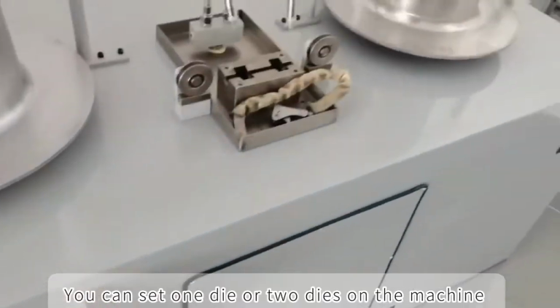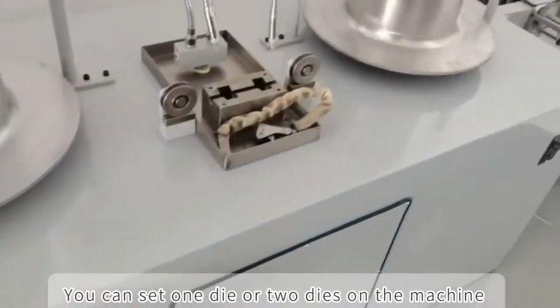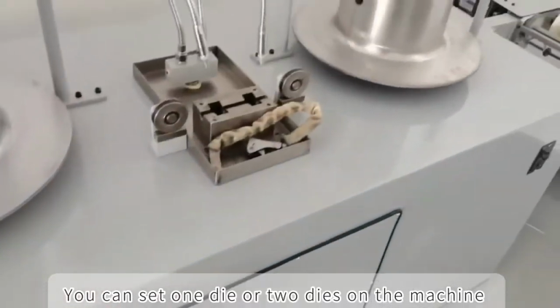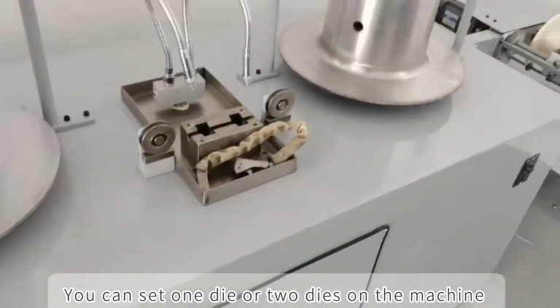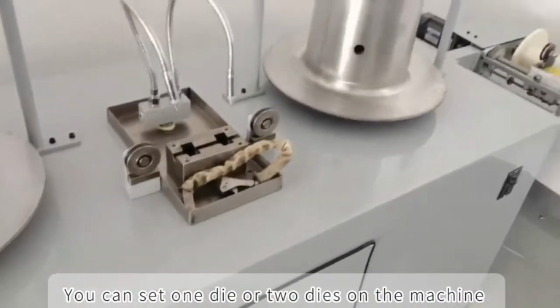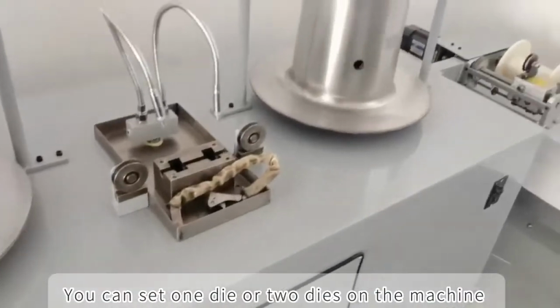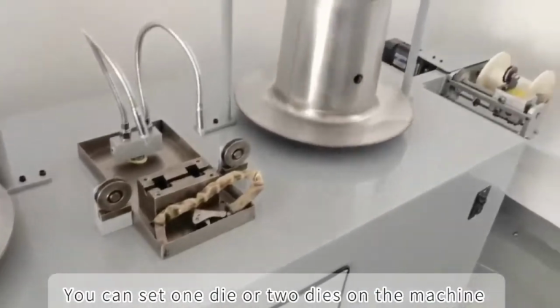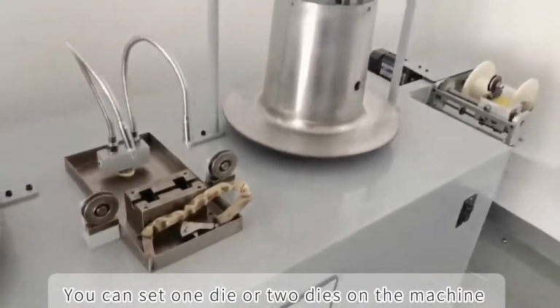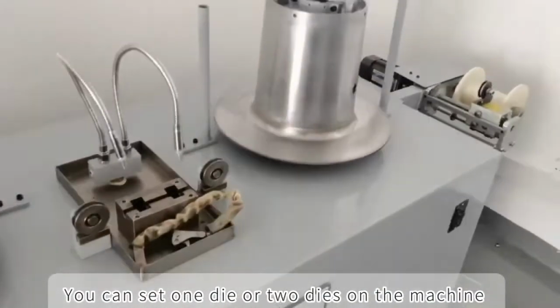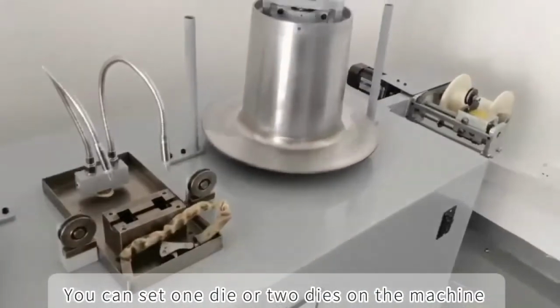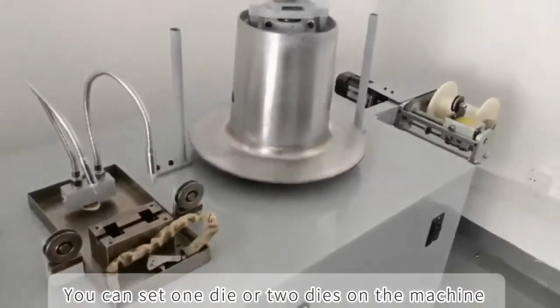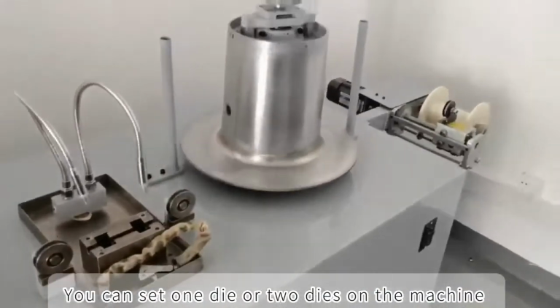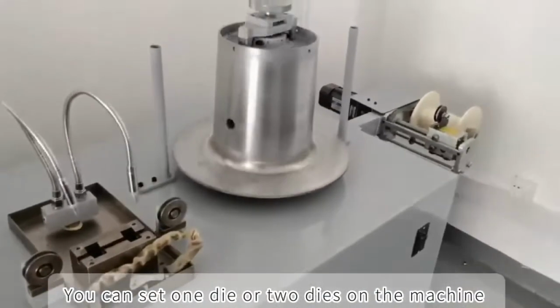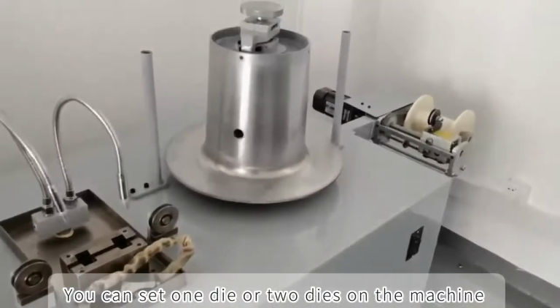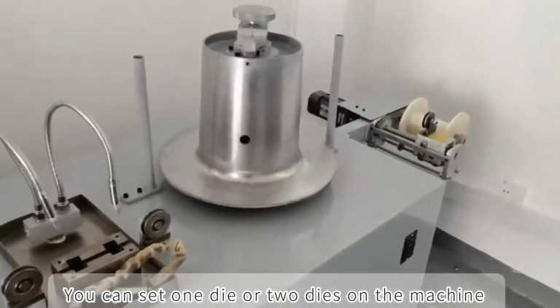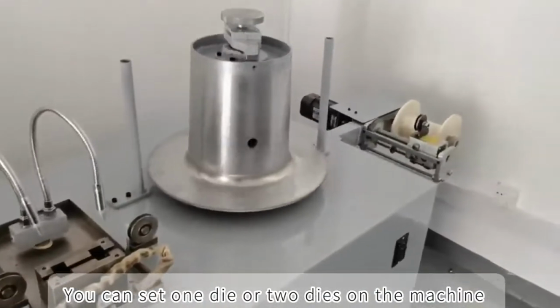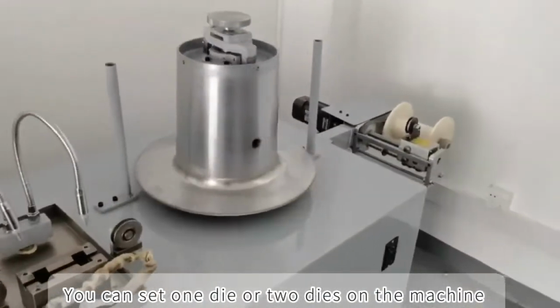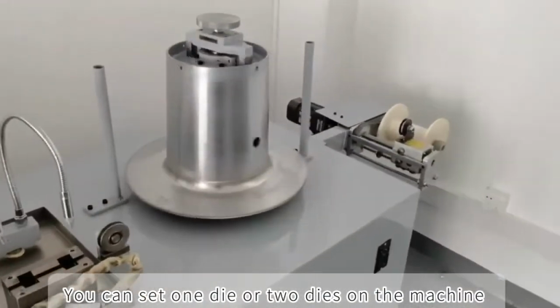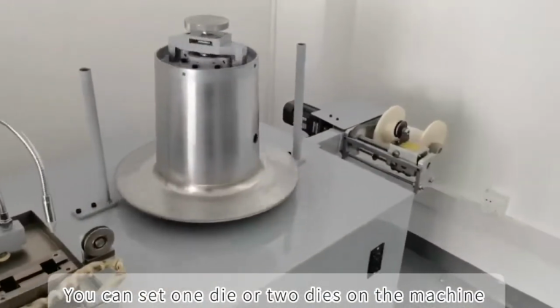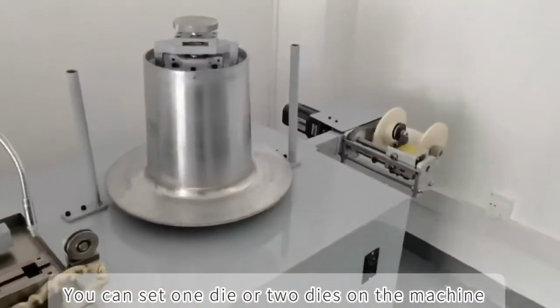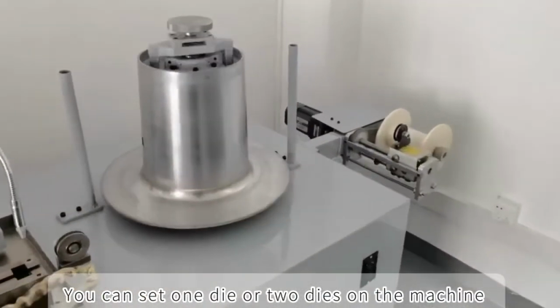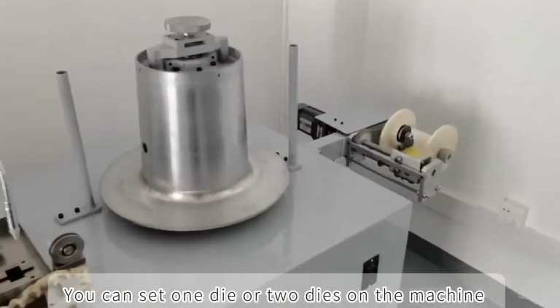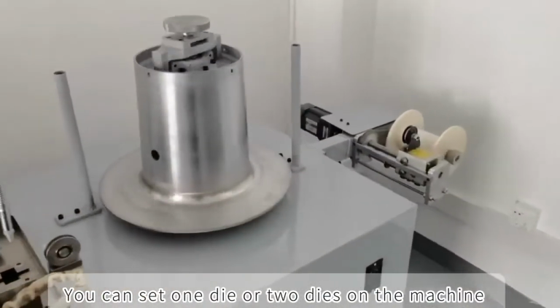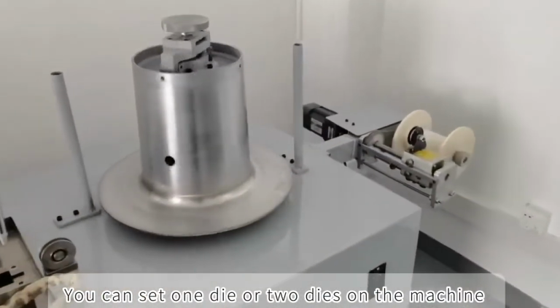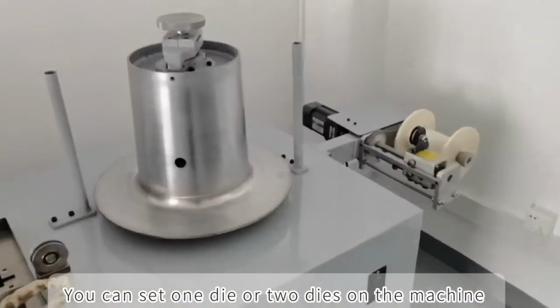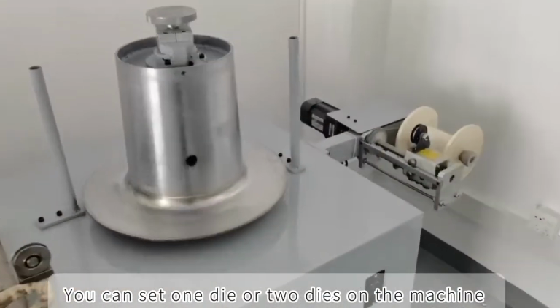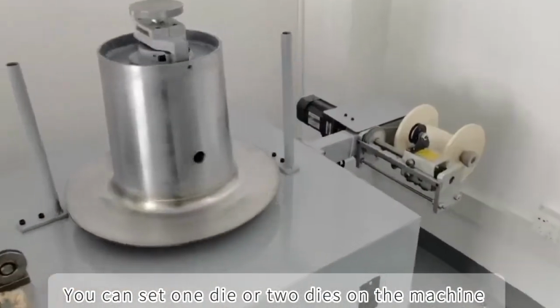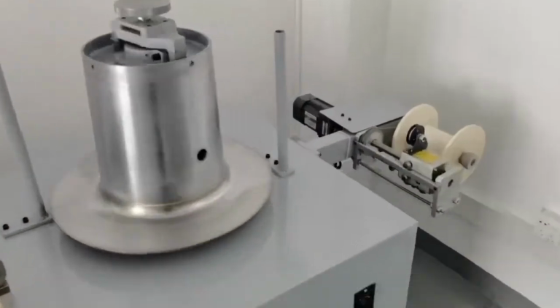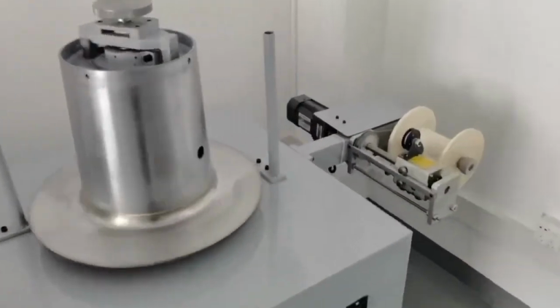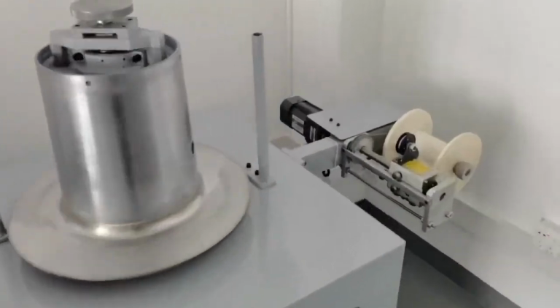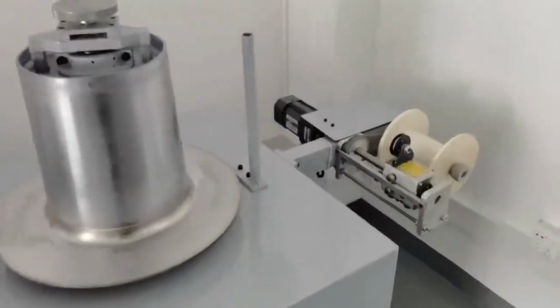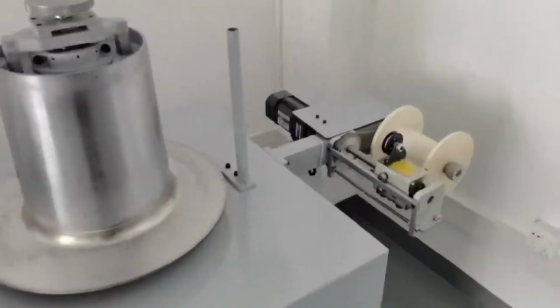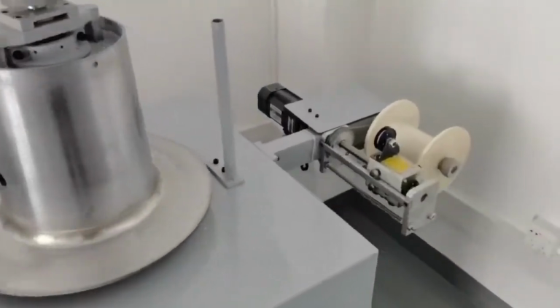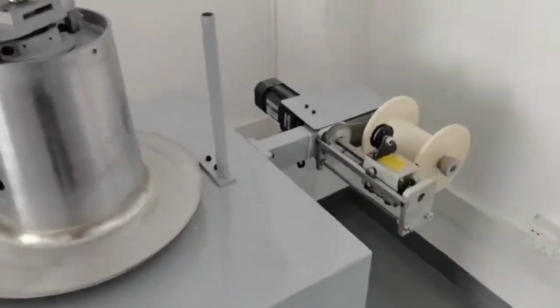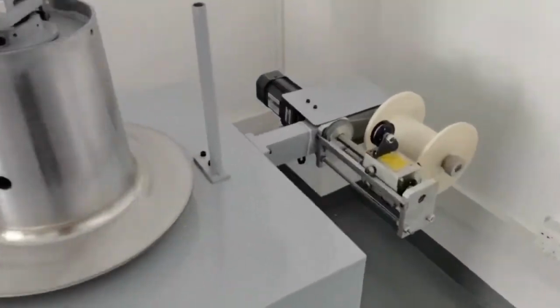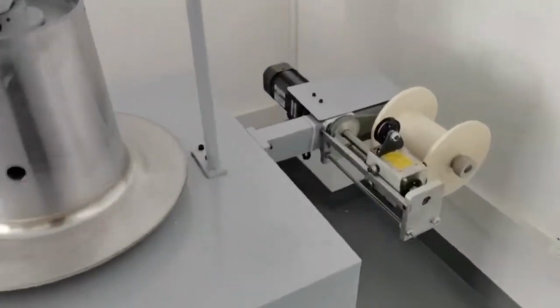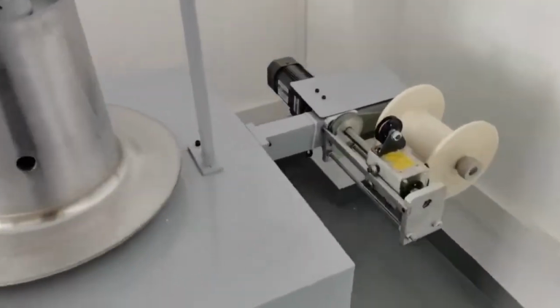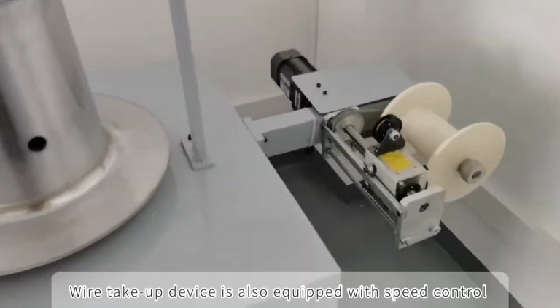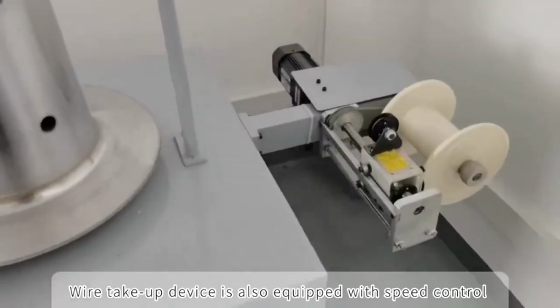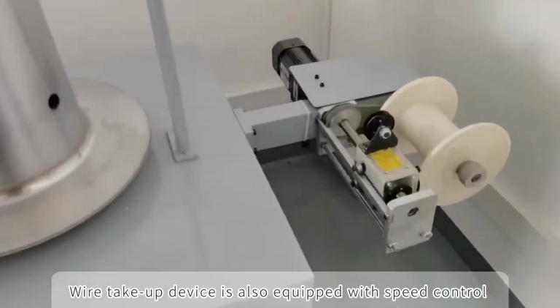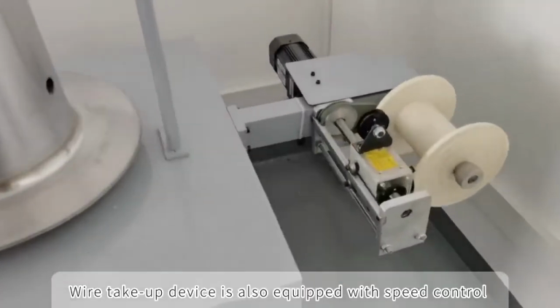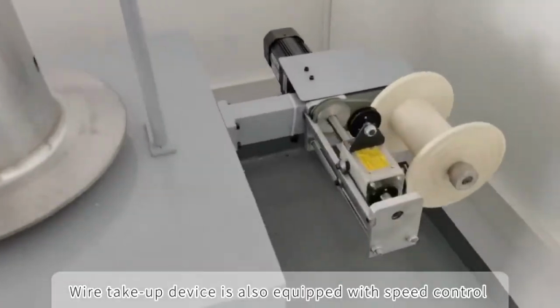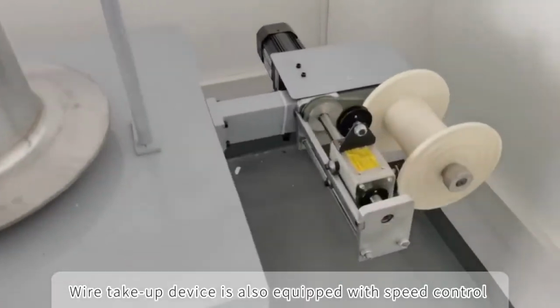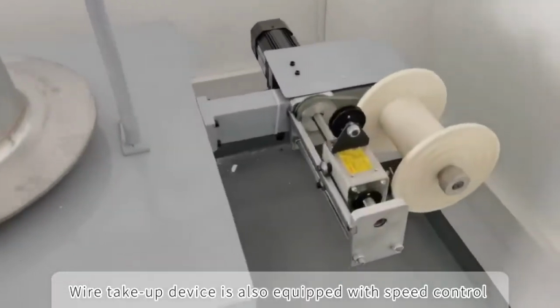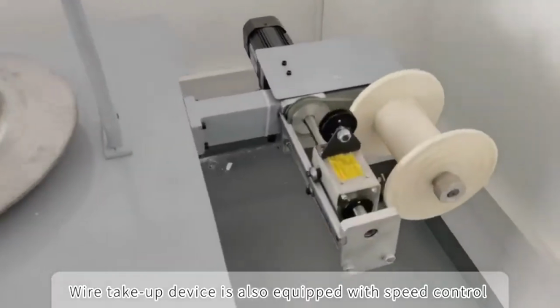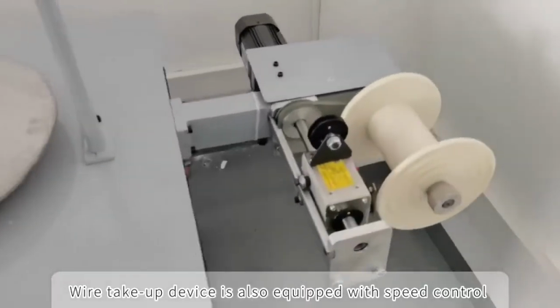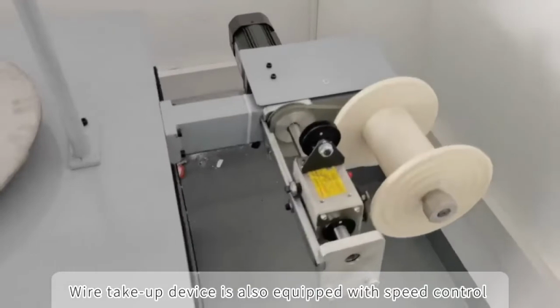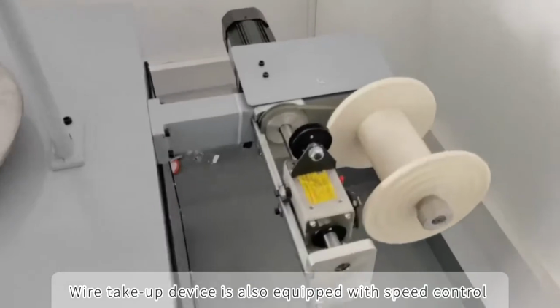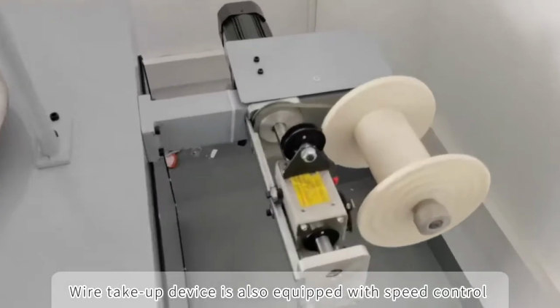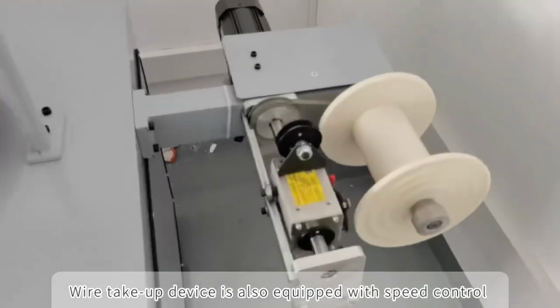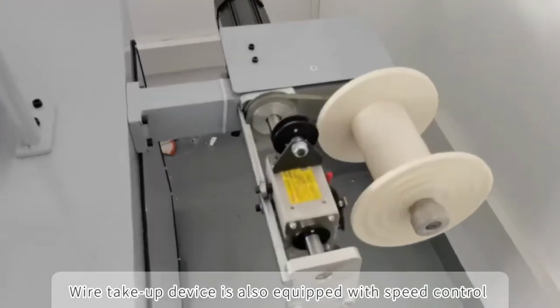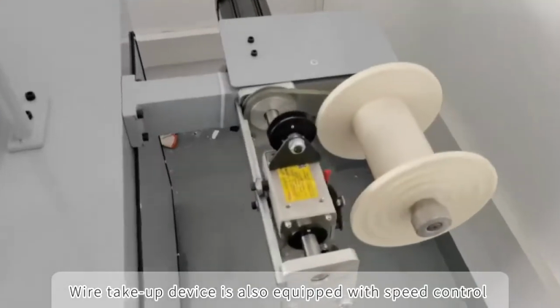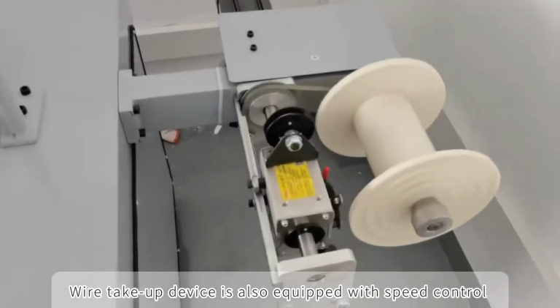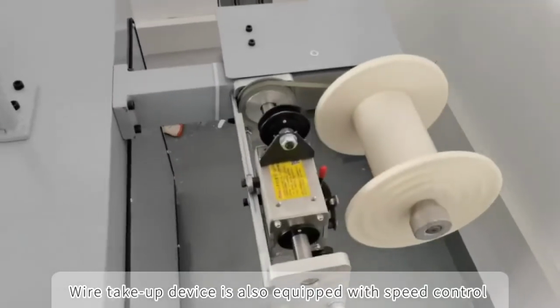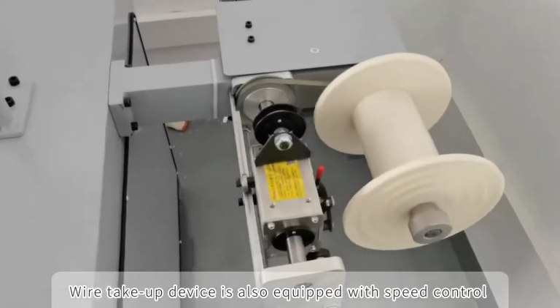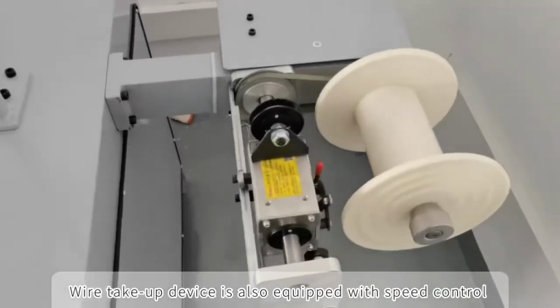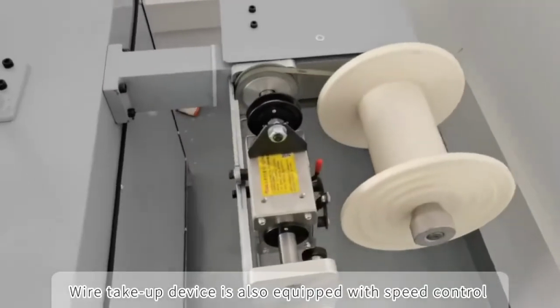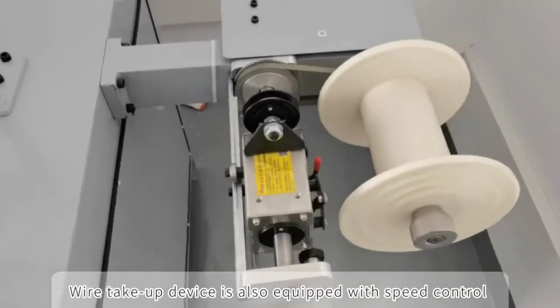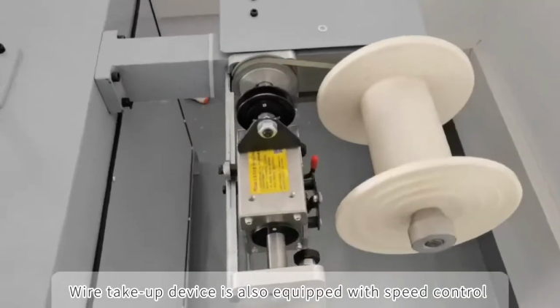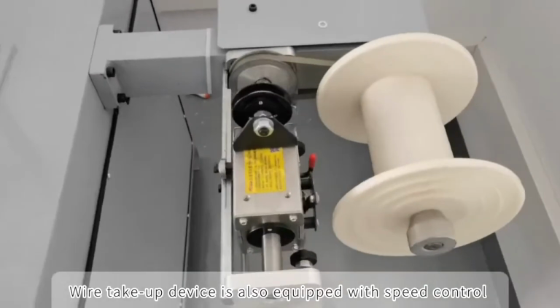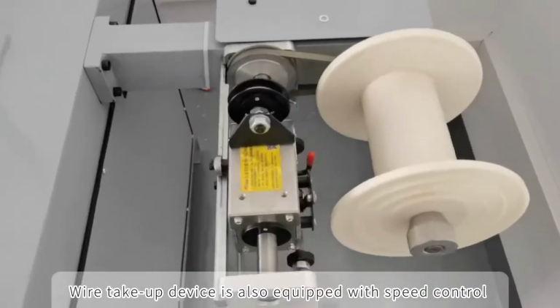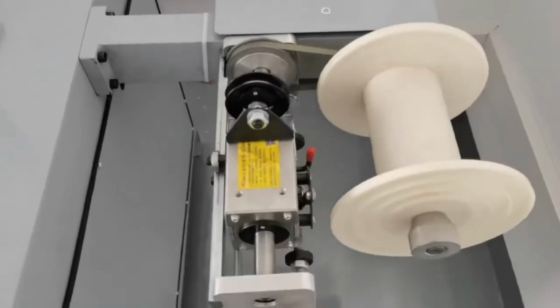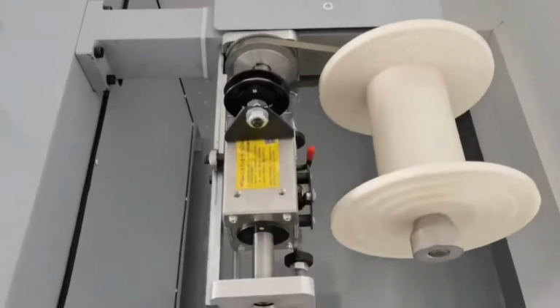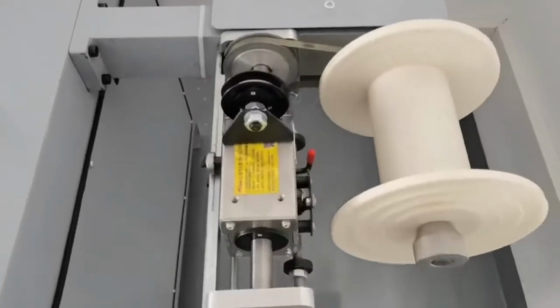You can set one die or two dies on the machine. The wire take-up device is also equipped with speed control.